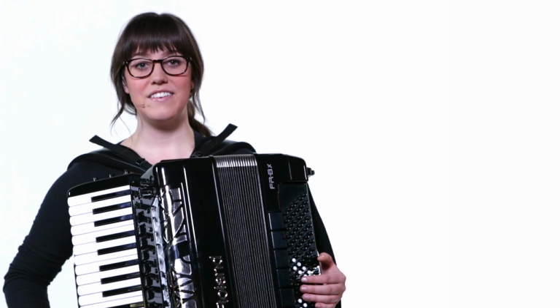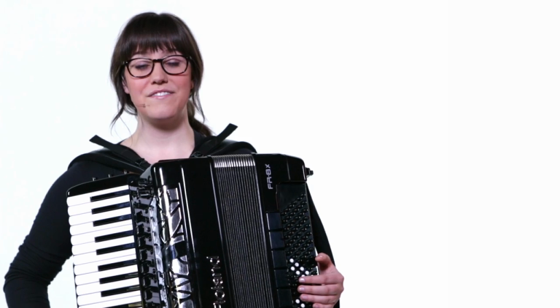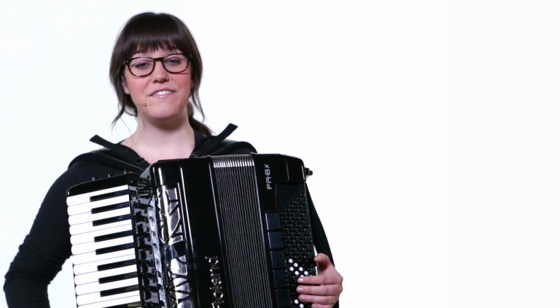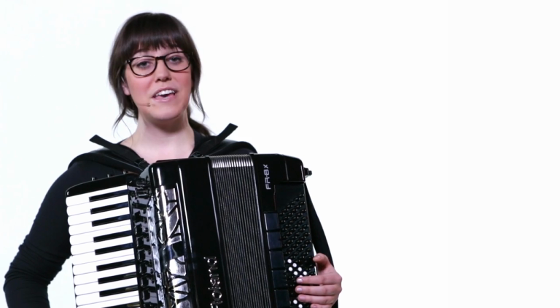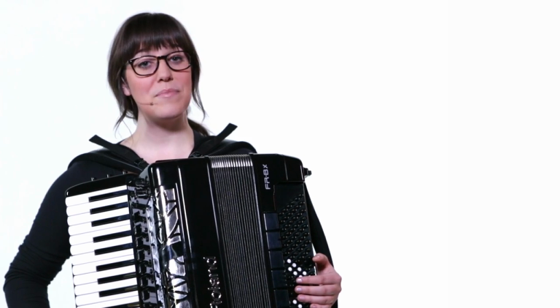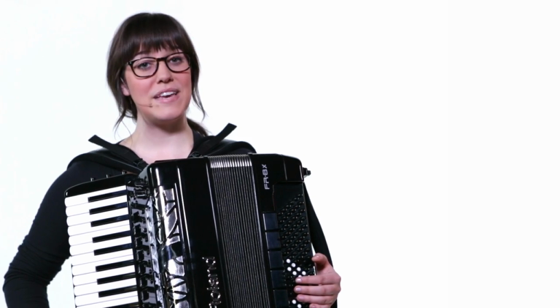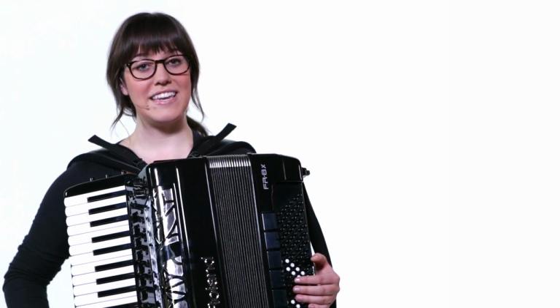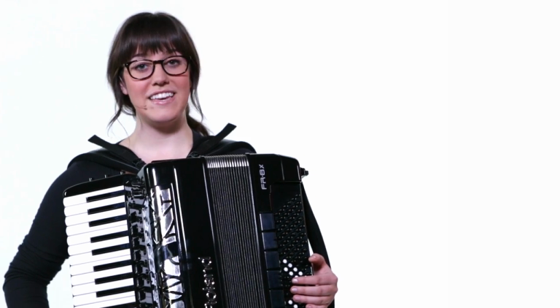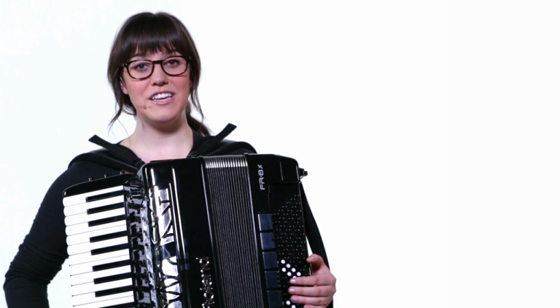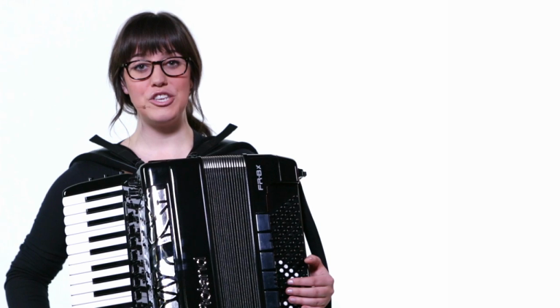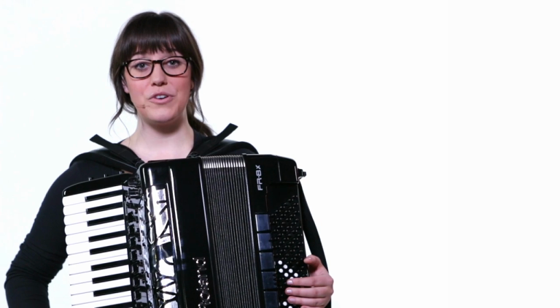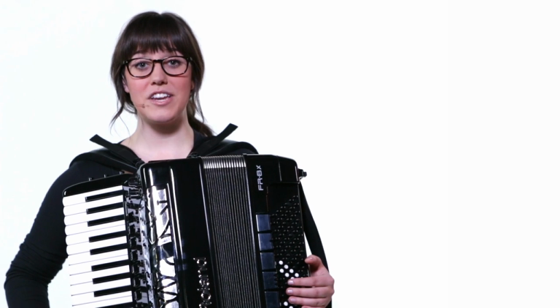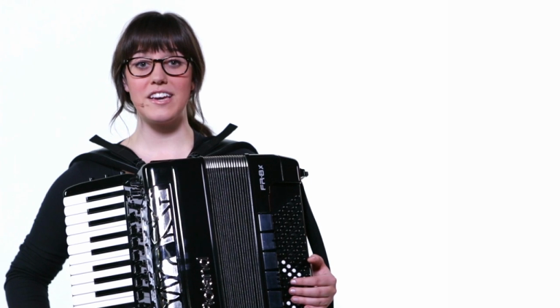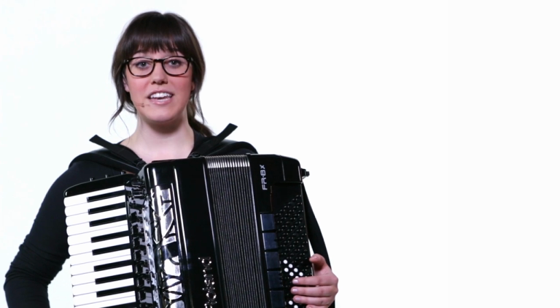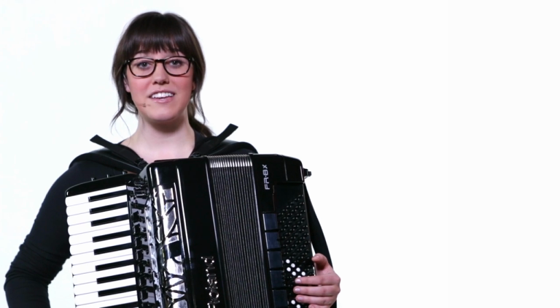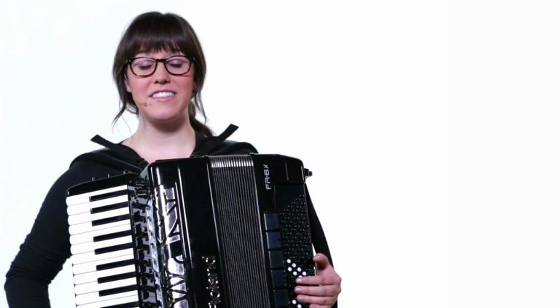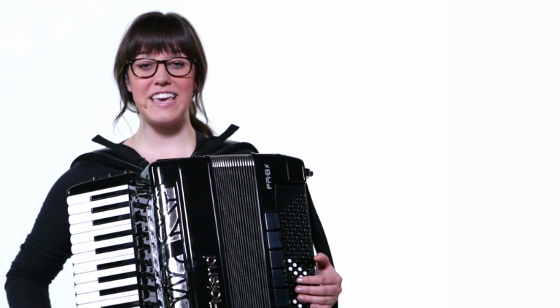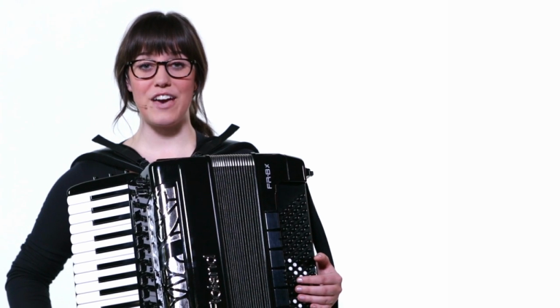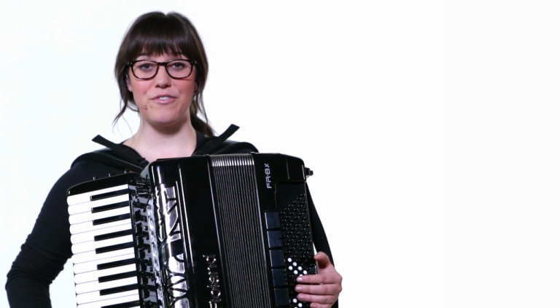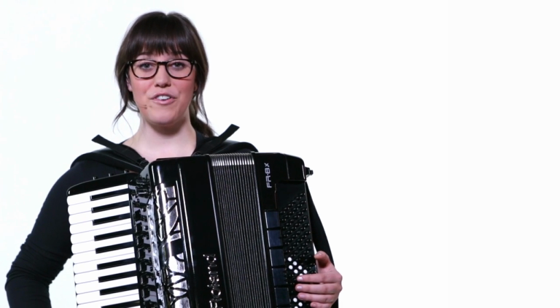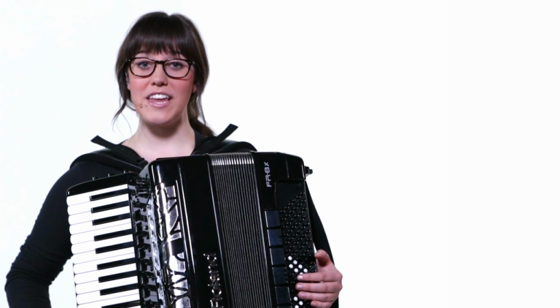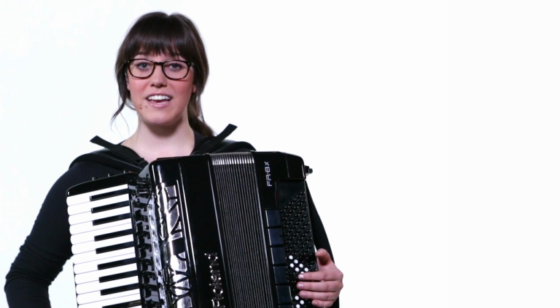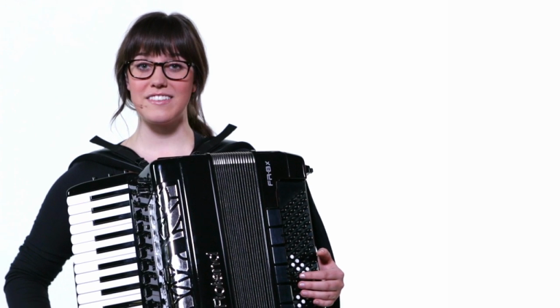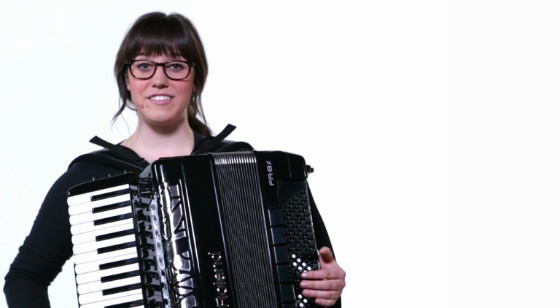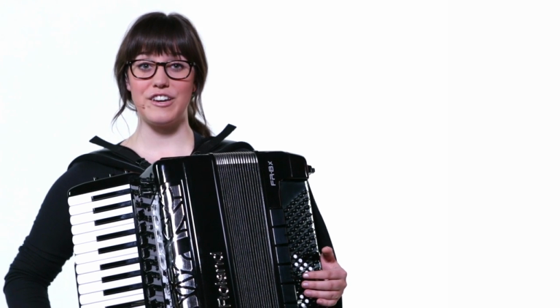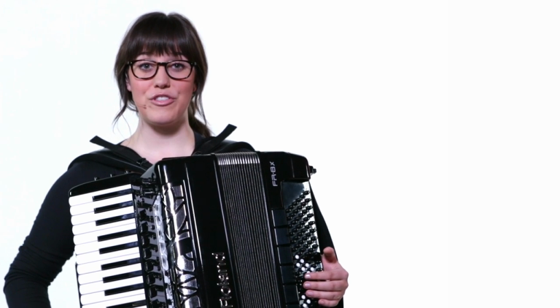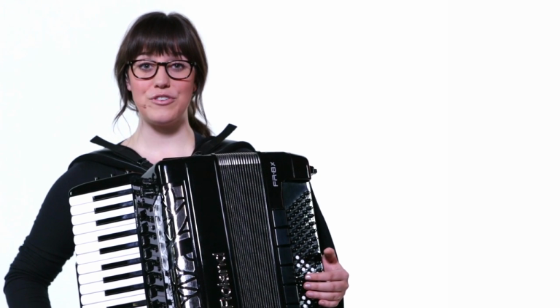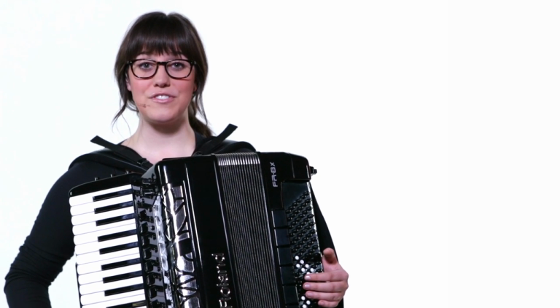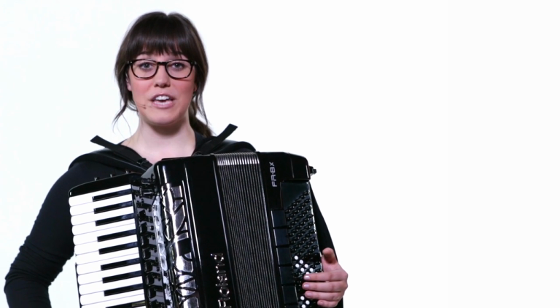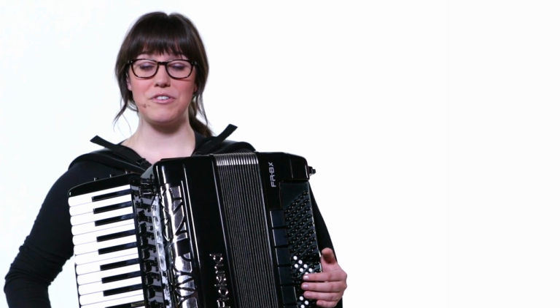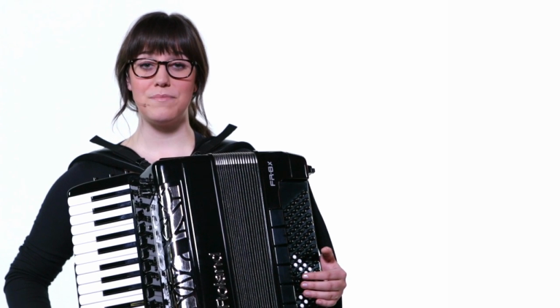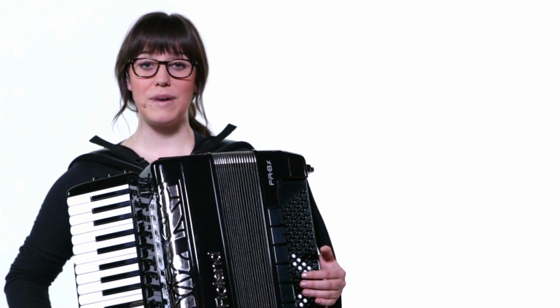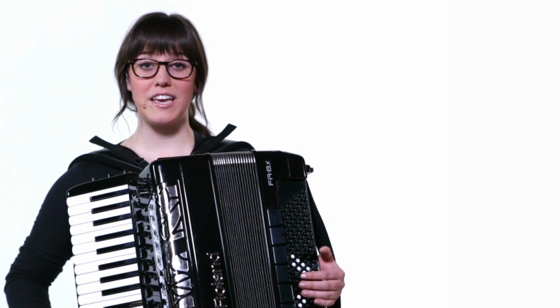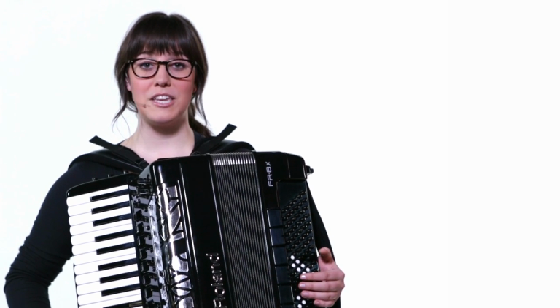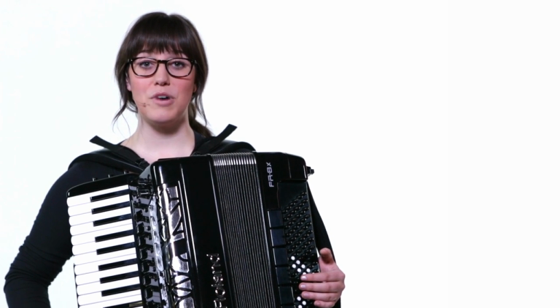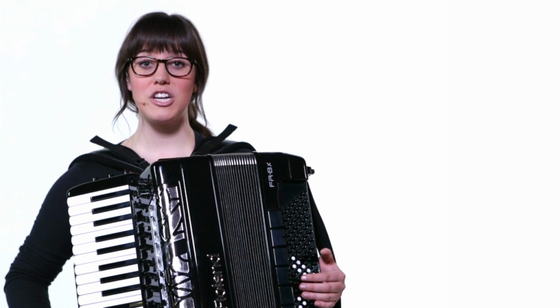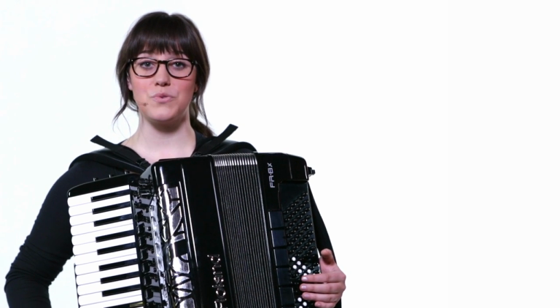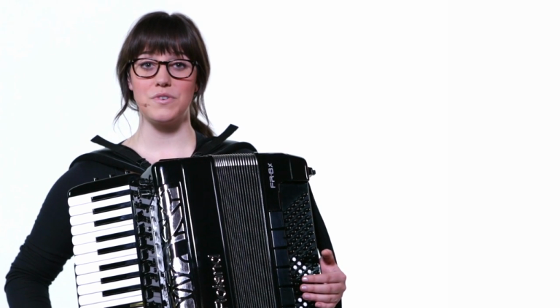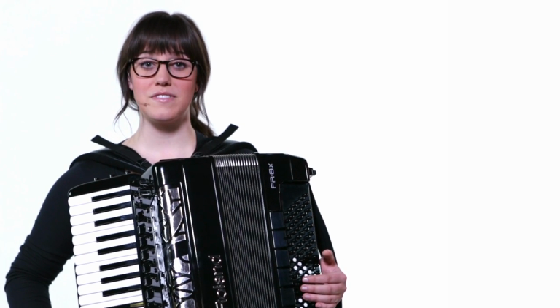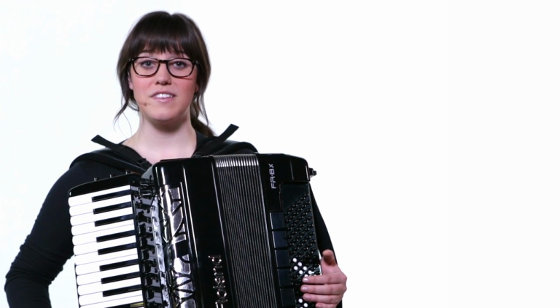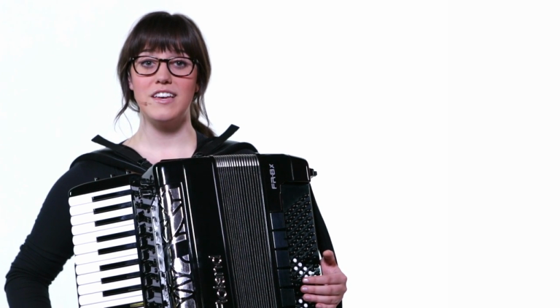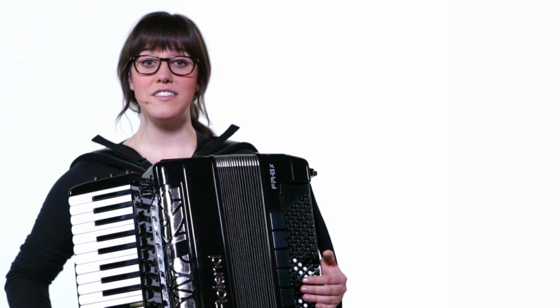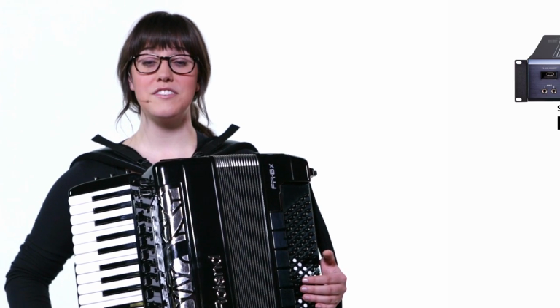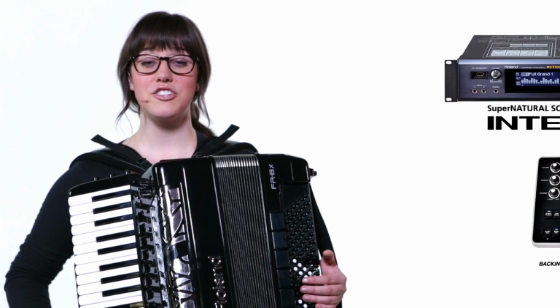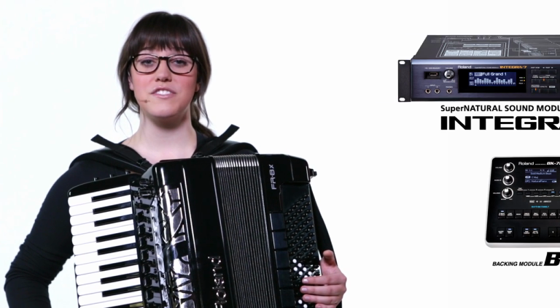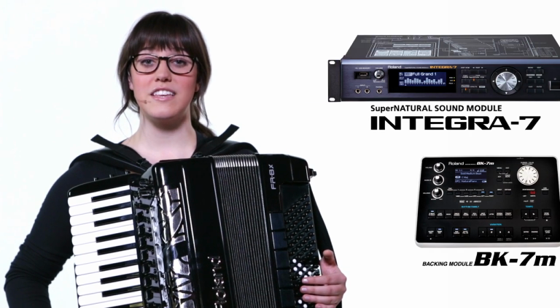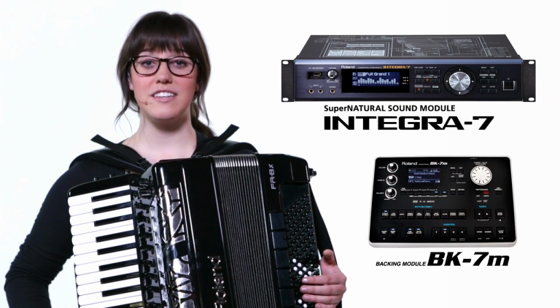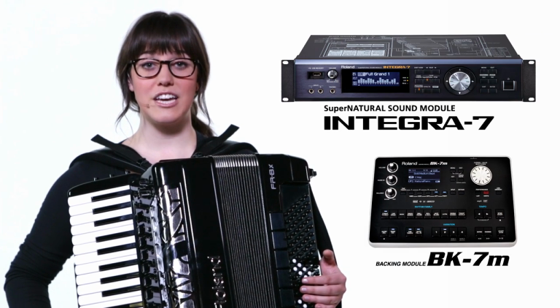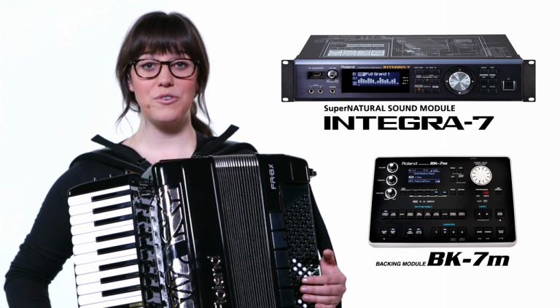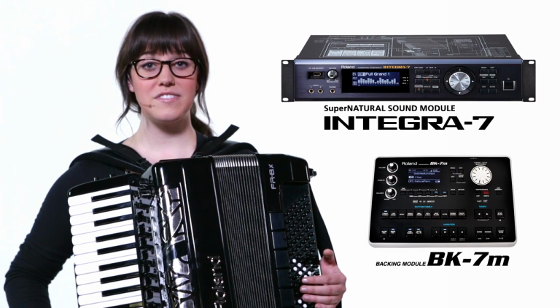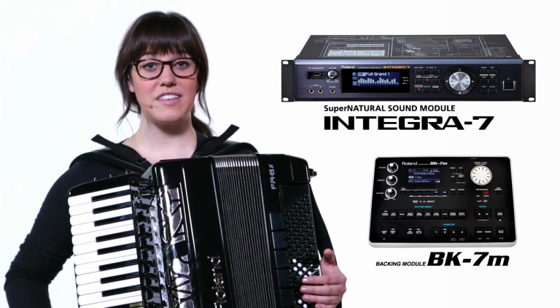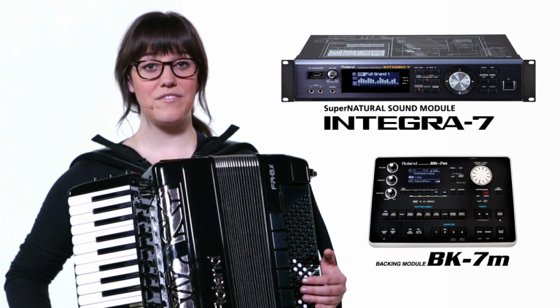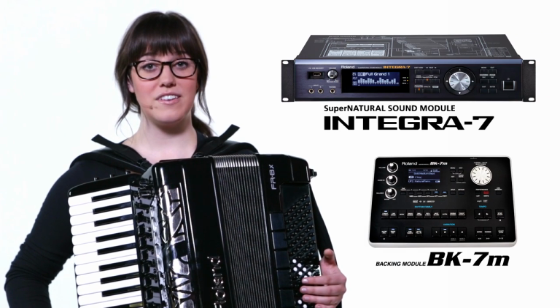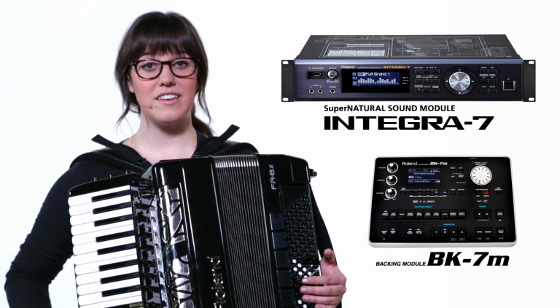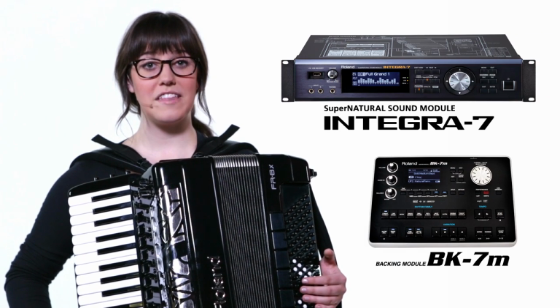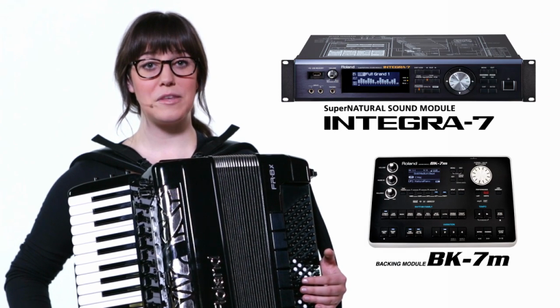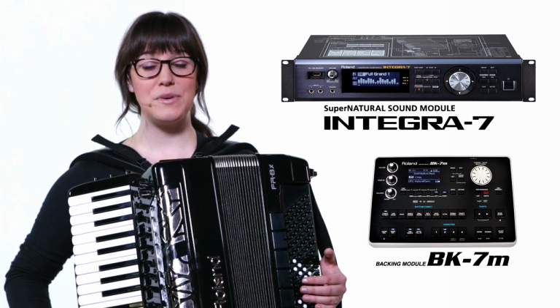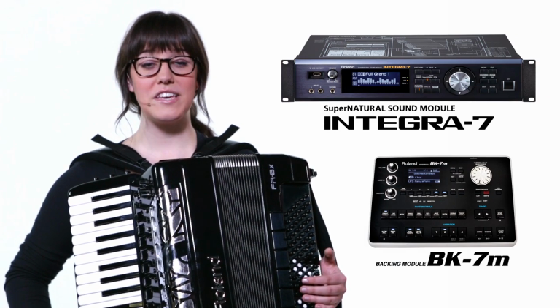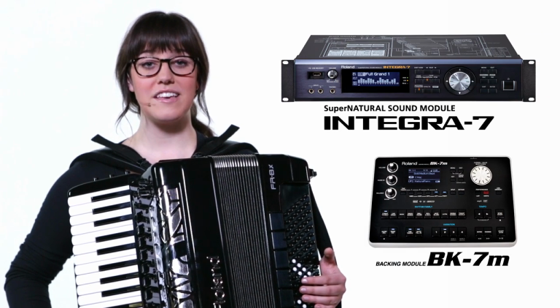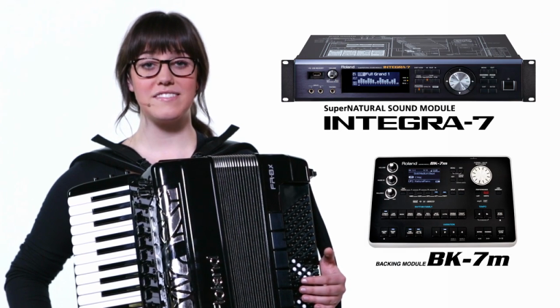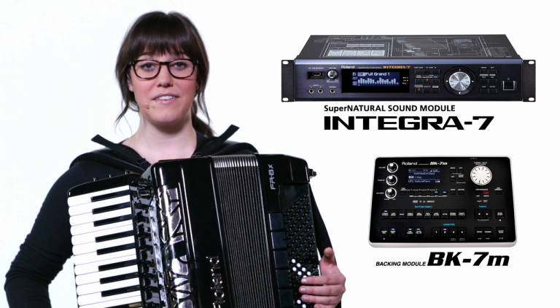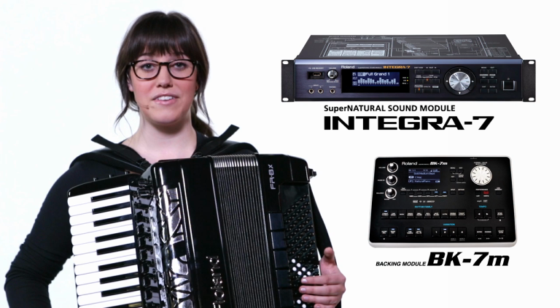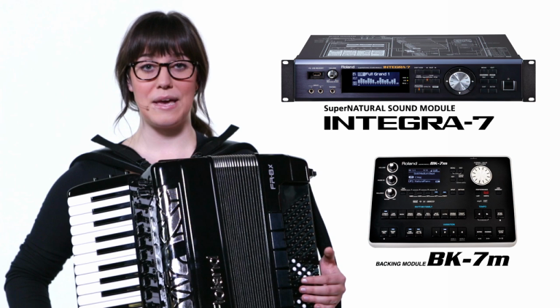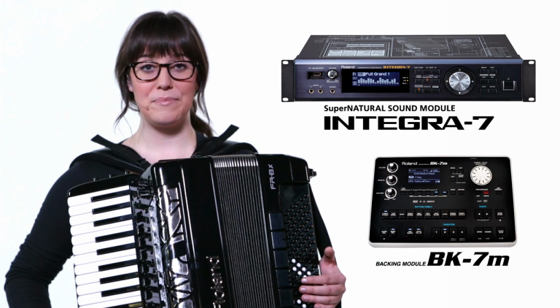Via MIDI, you can connect the FR8X to other sound and backing modules, such as the Integra 7 and the BK7M.